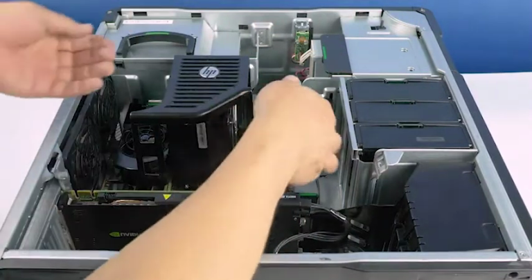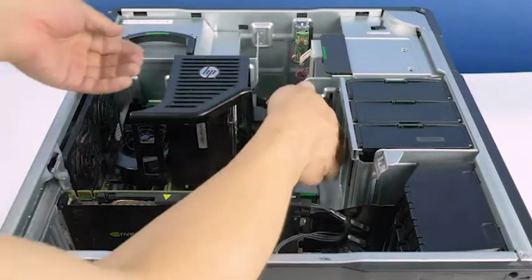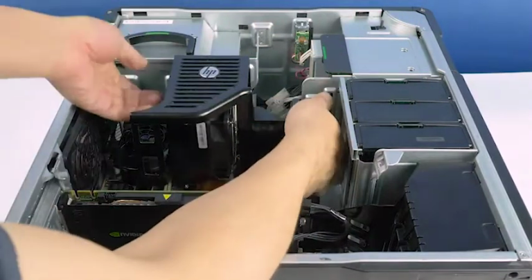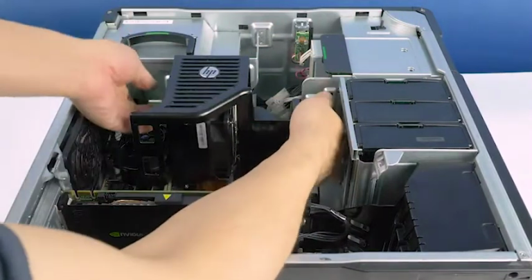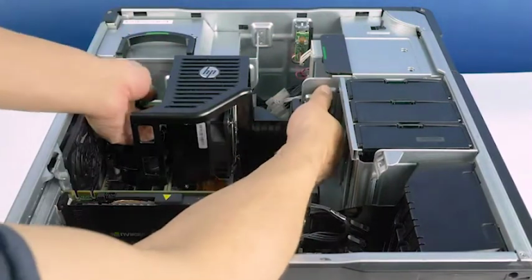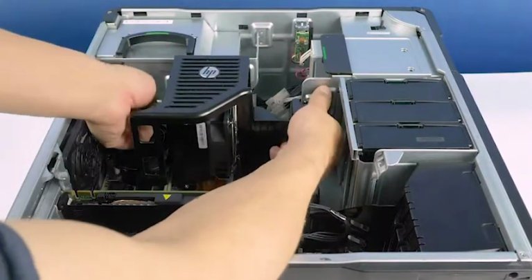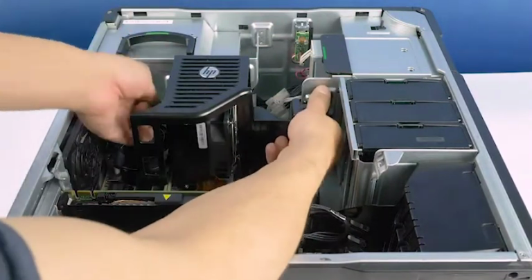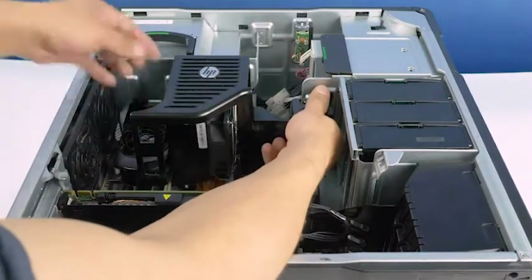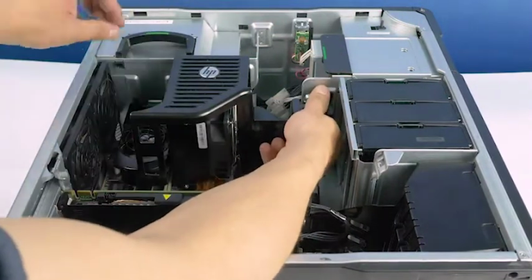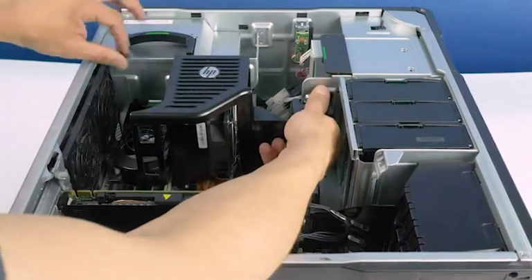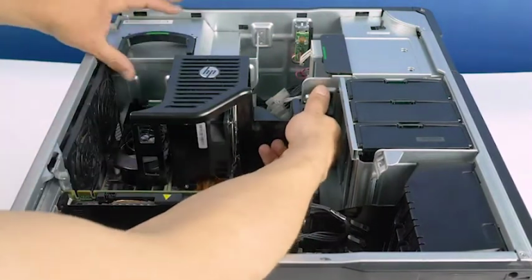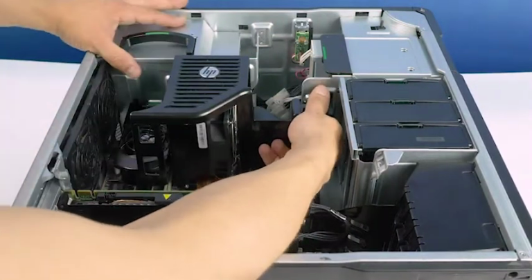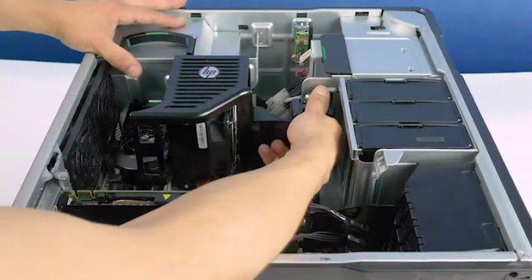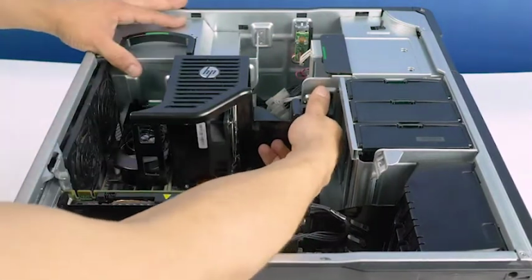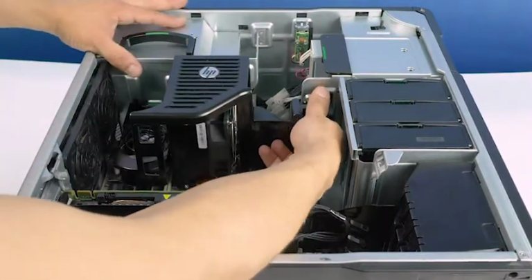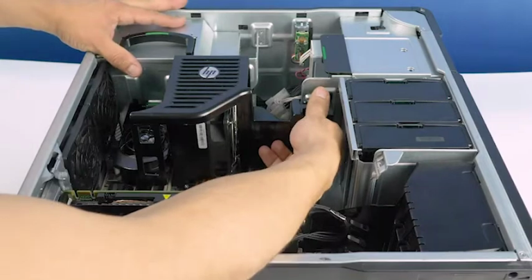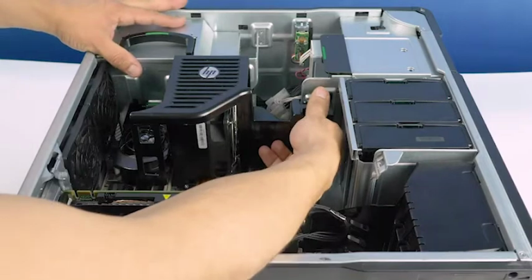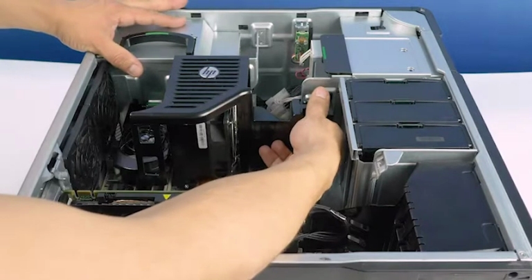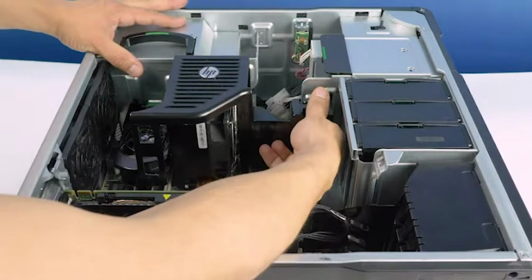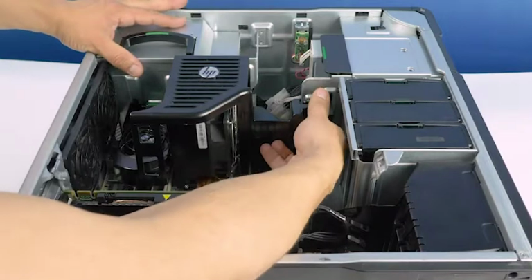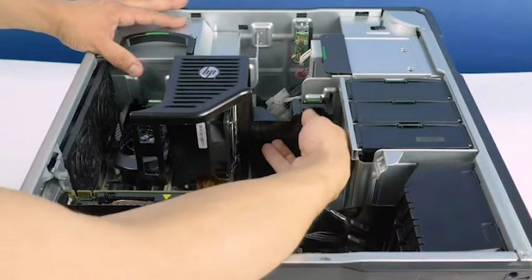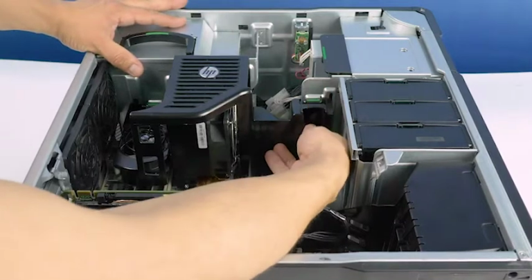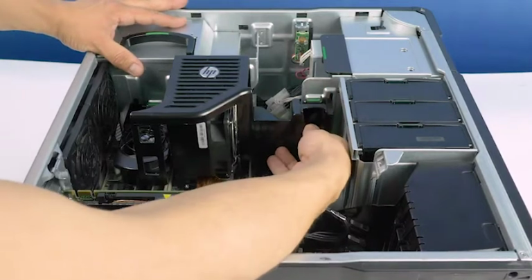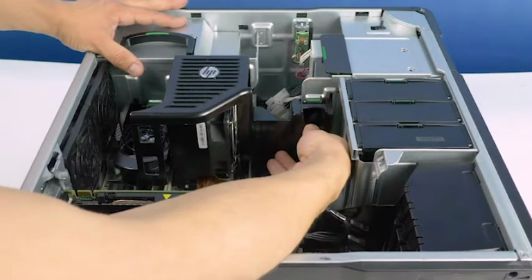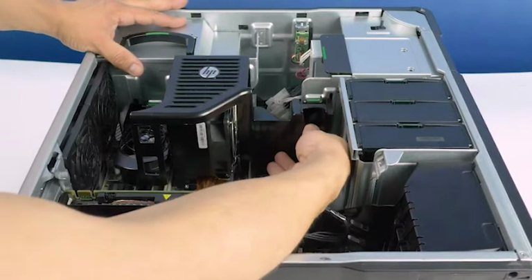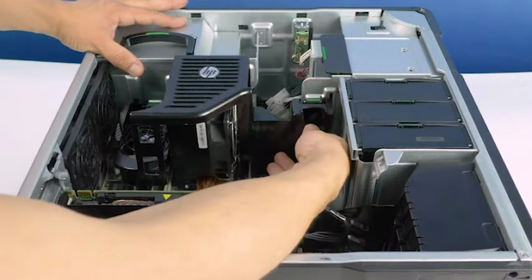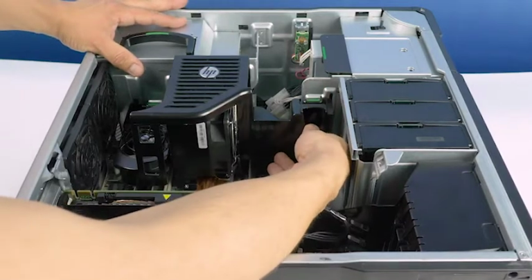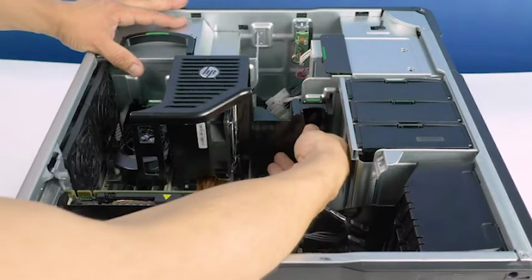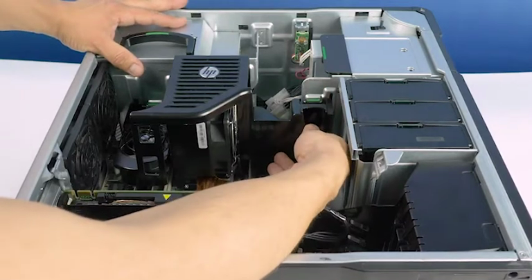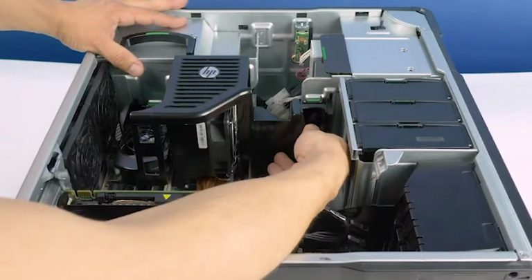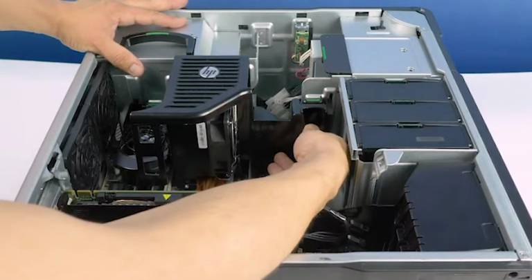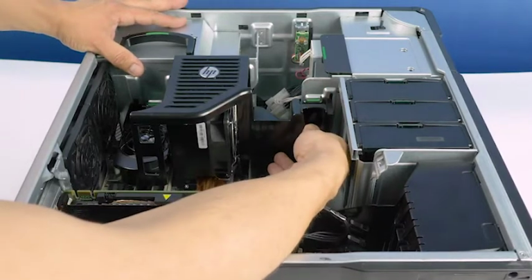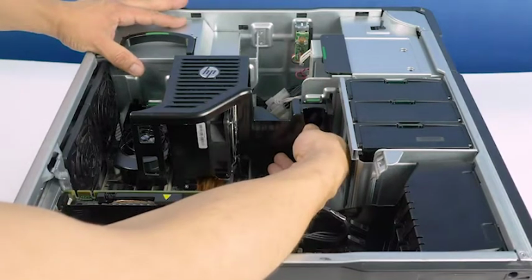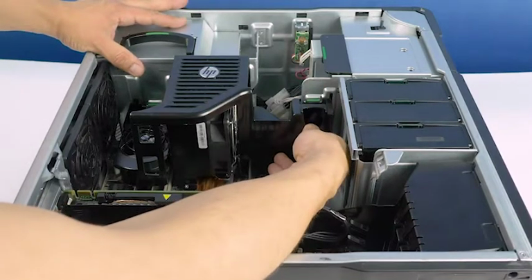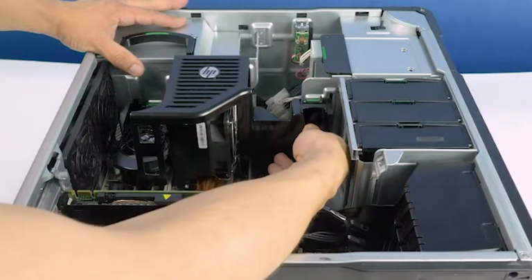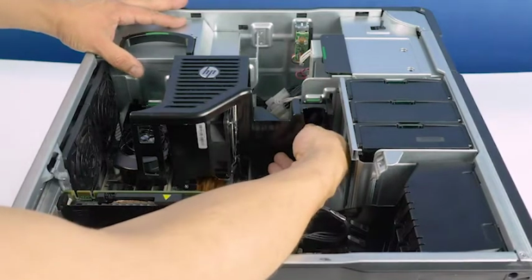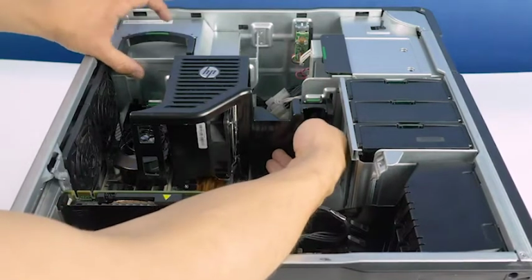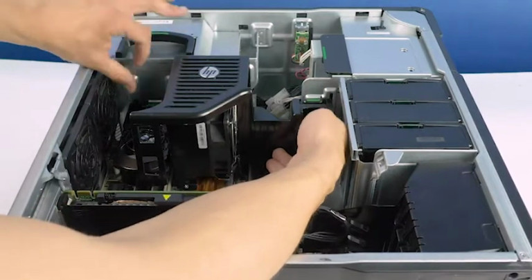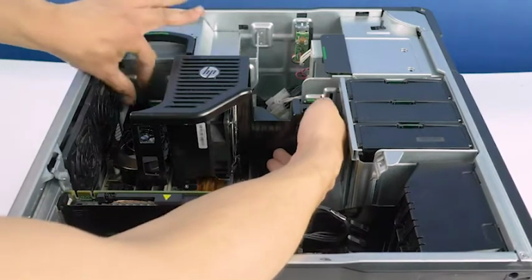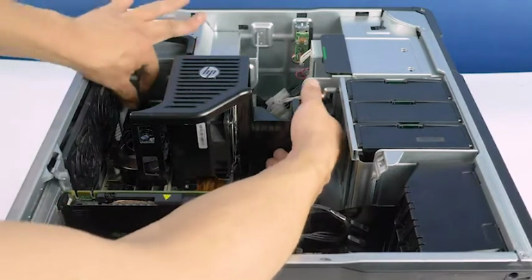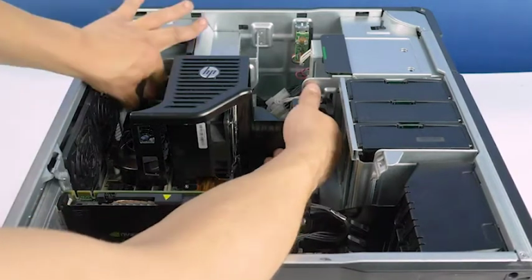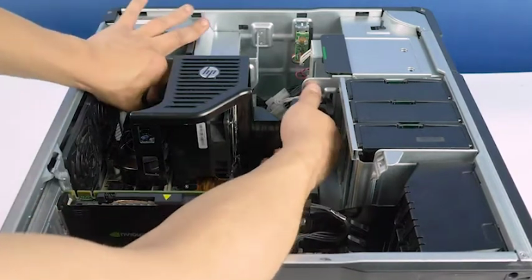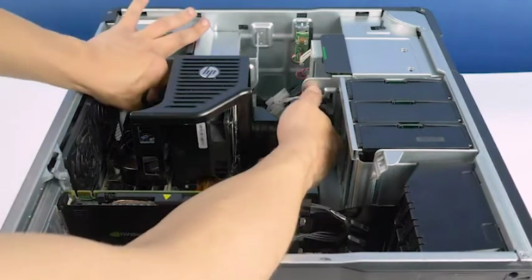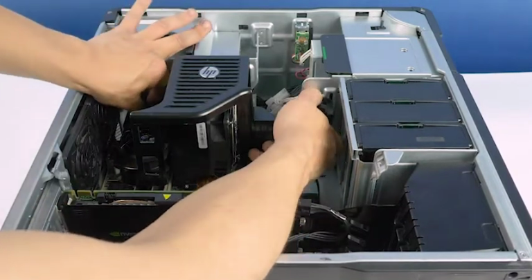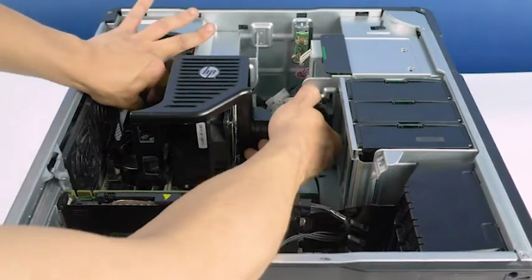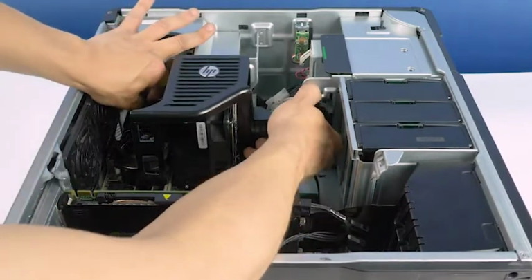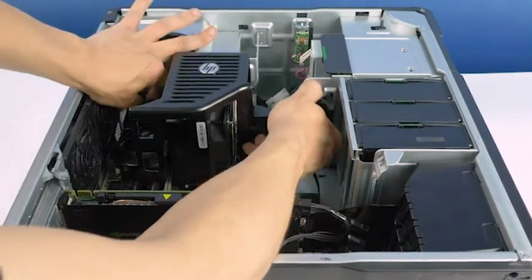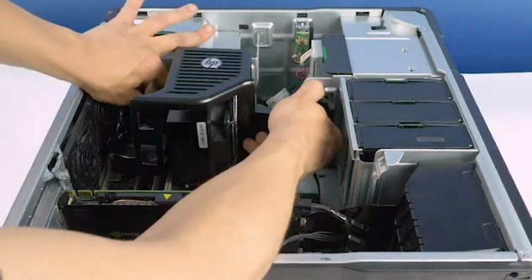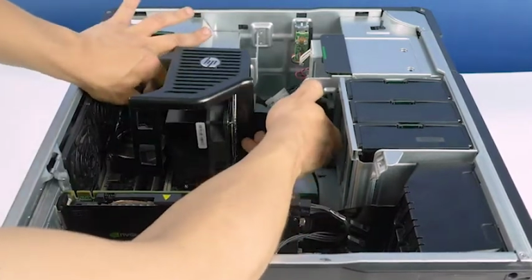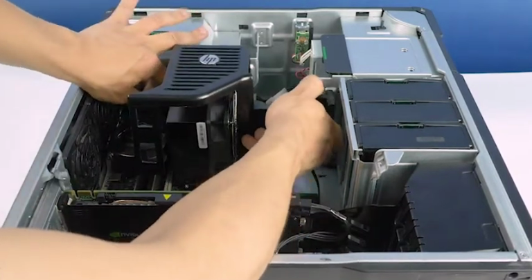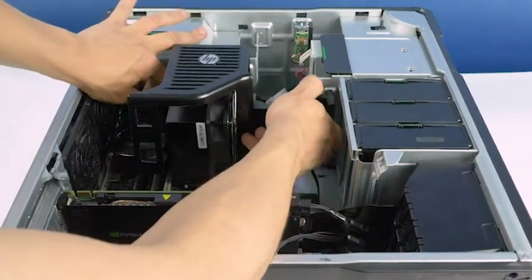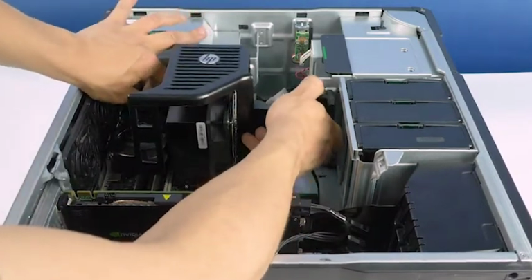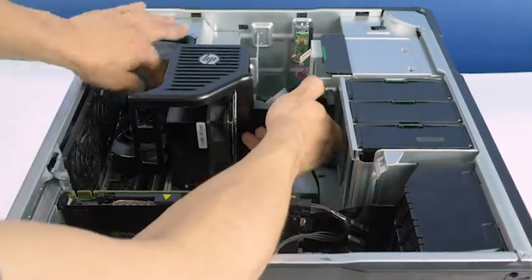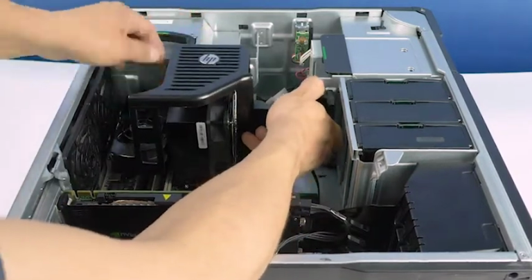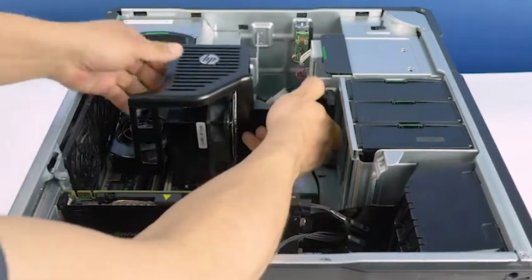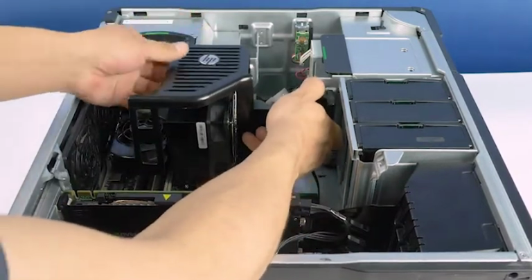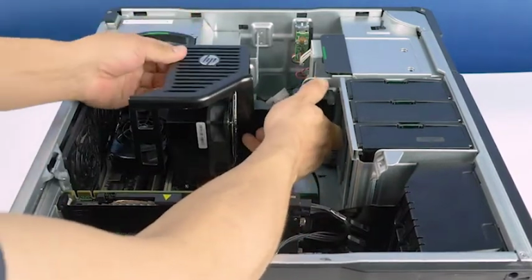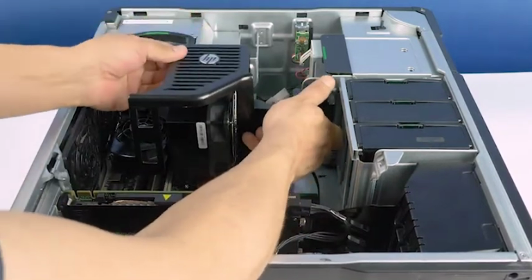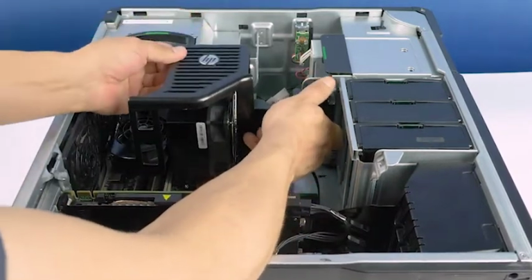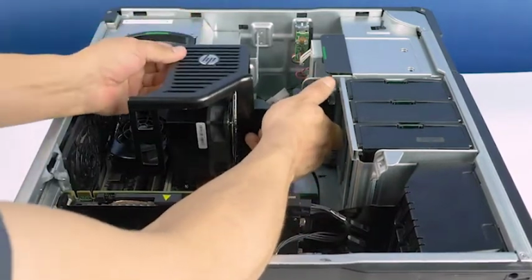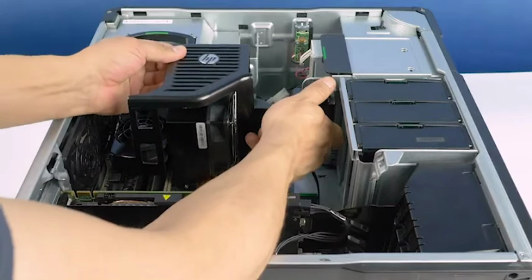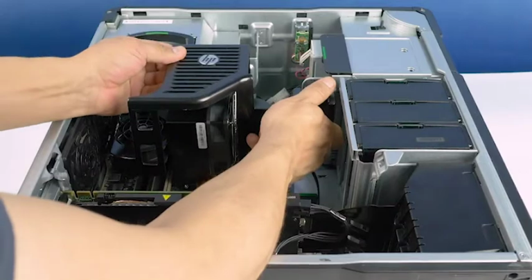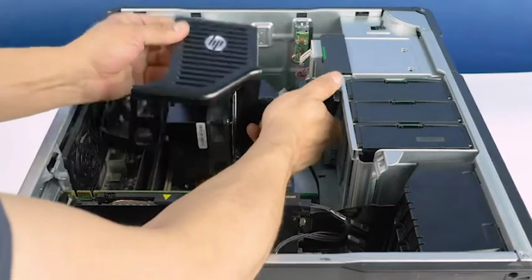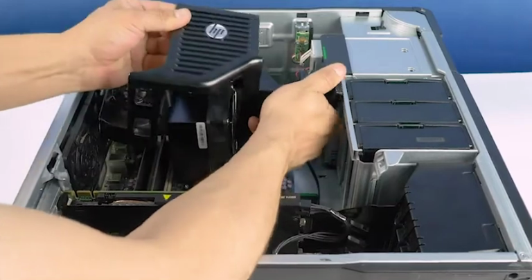Now you will need to remove the internal cover by depressing these two tabs indicated here and pulling up and outward.